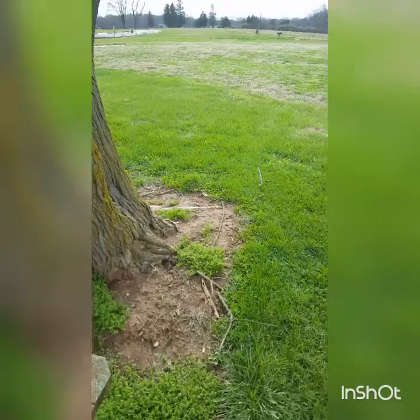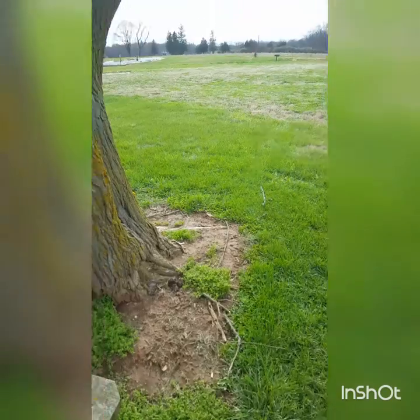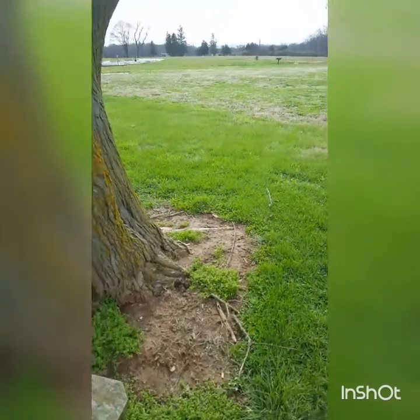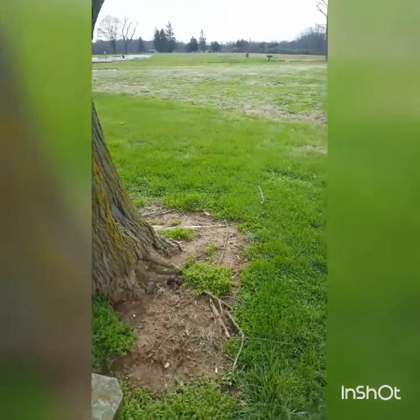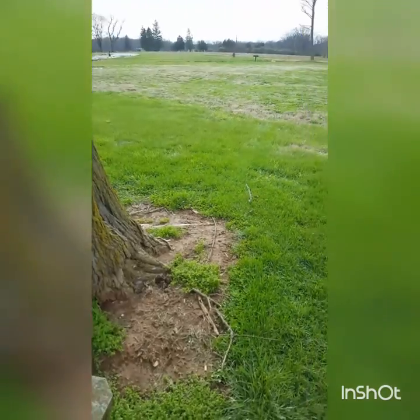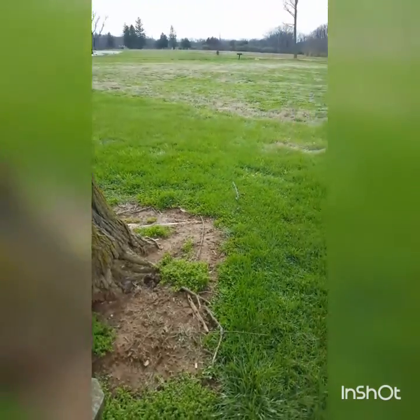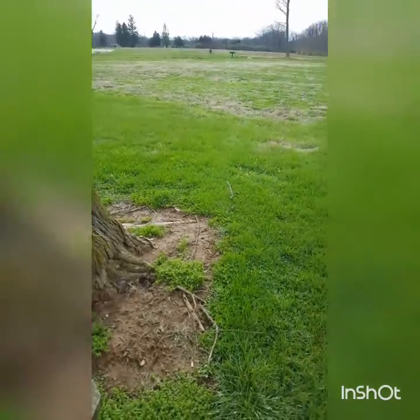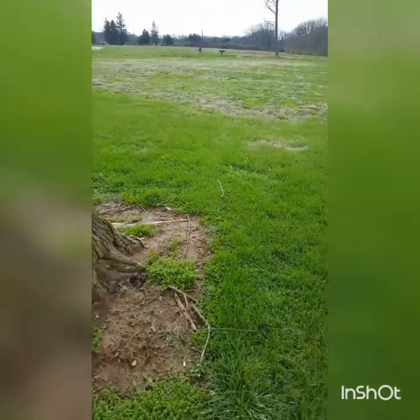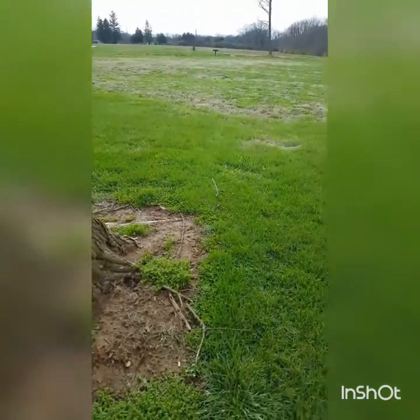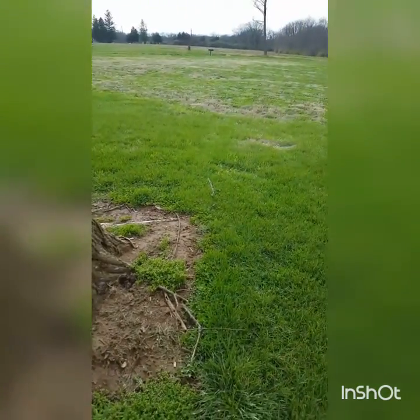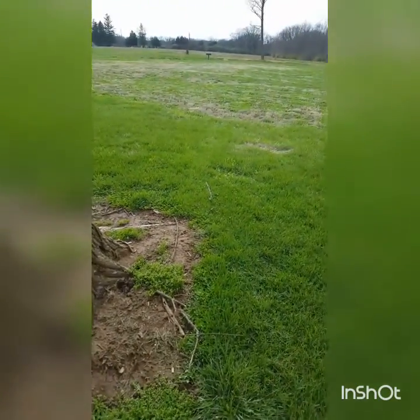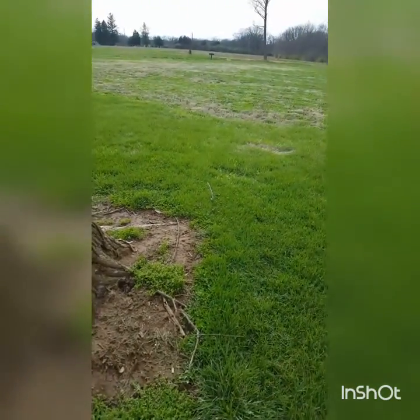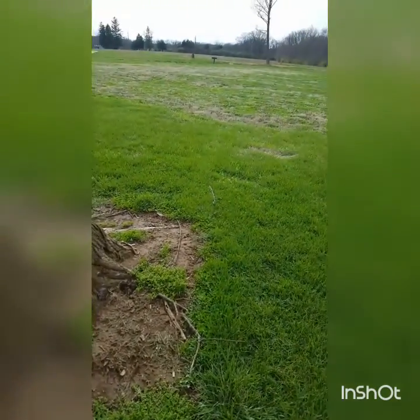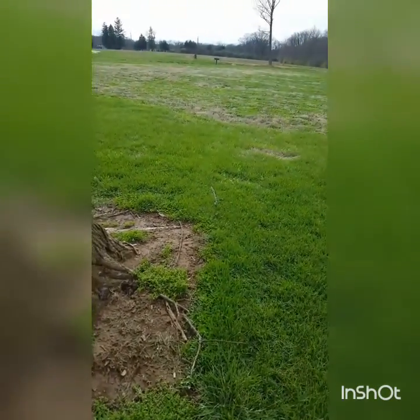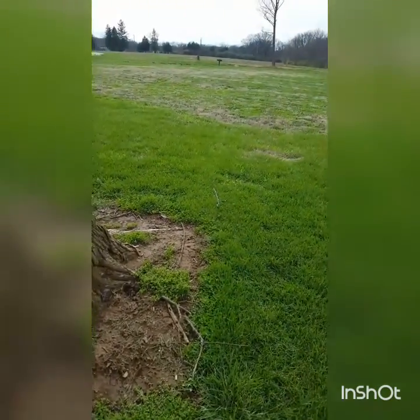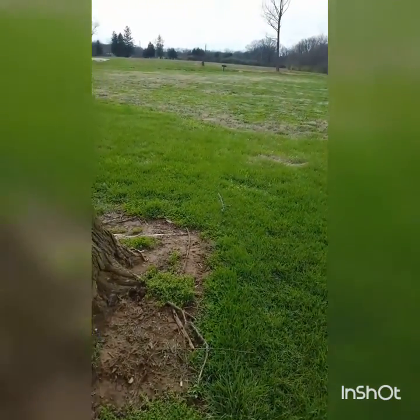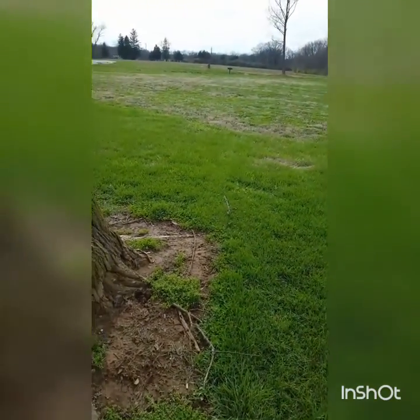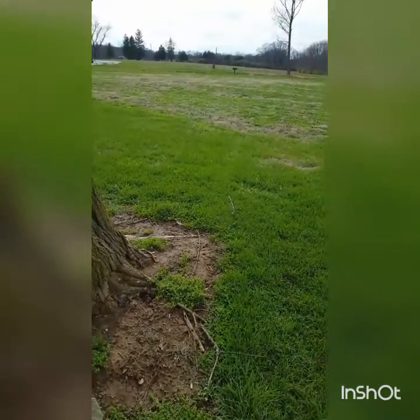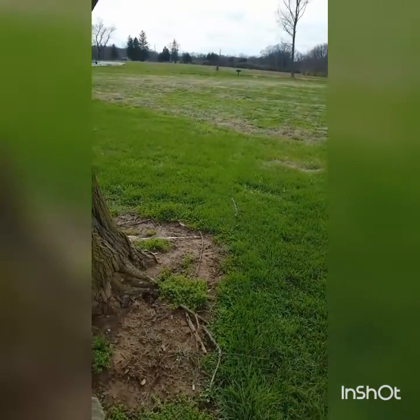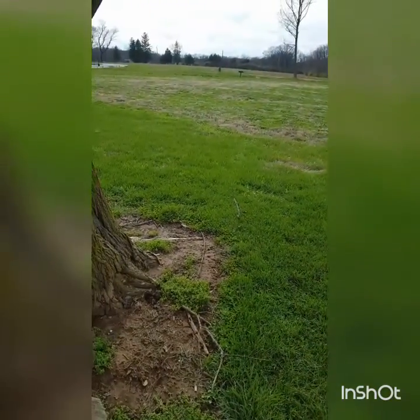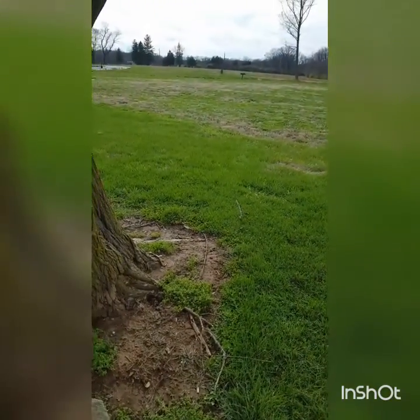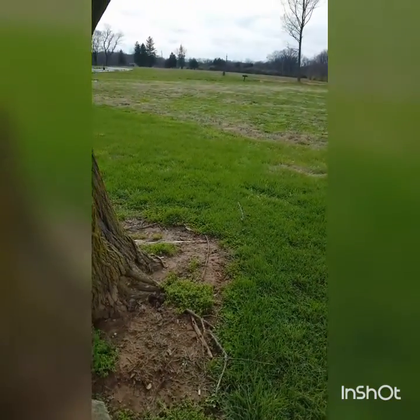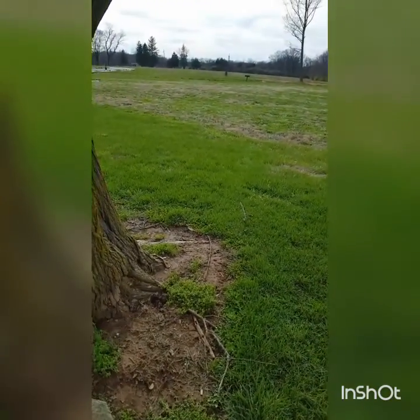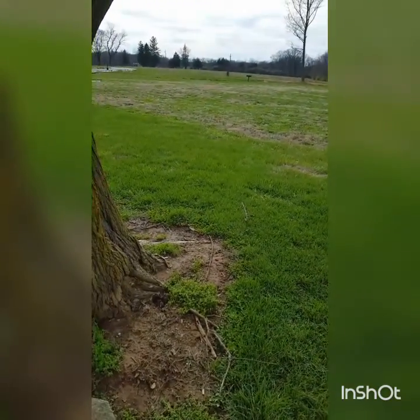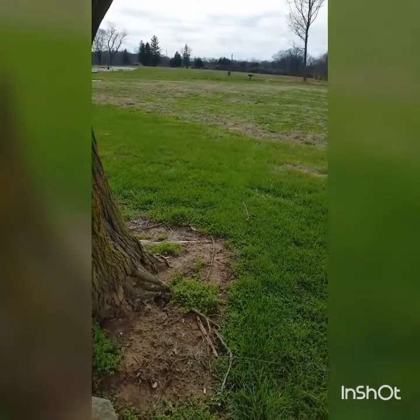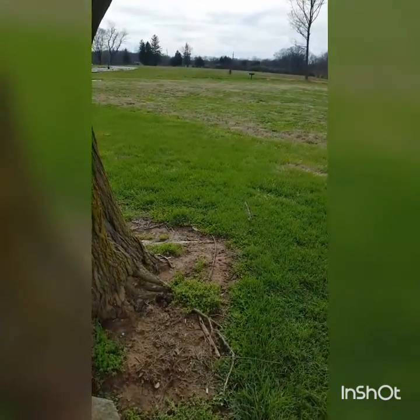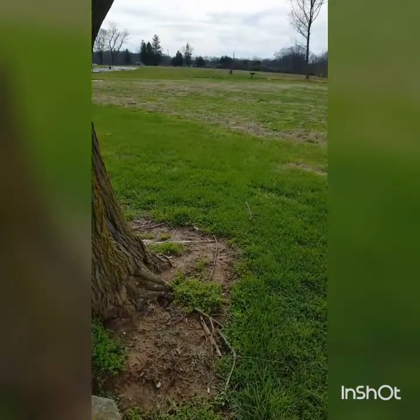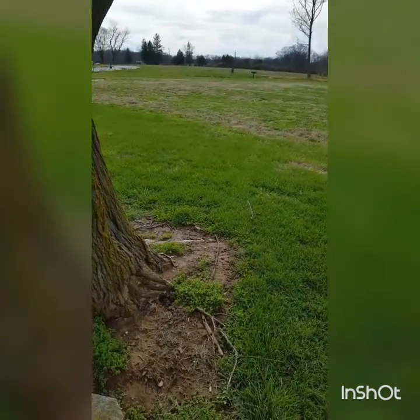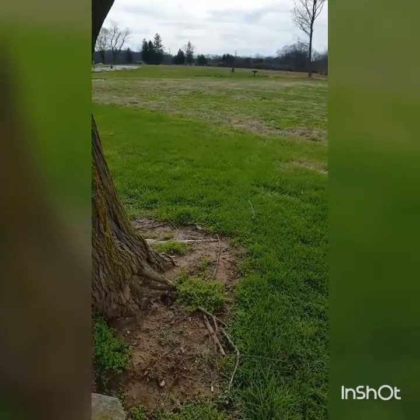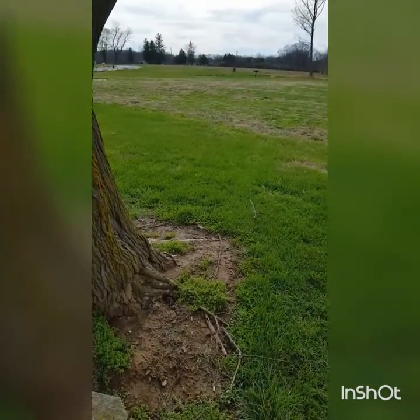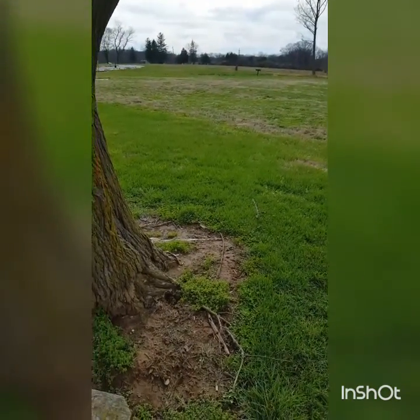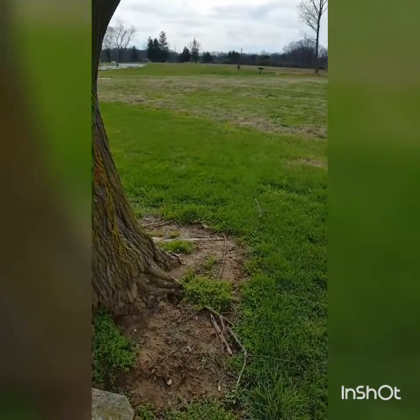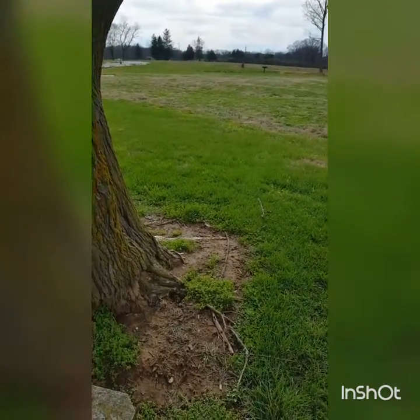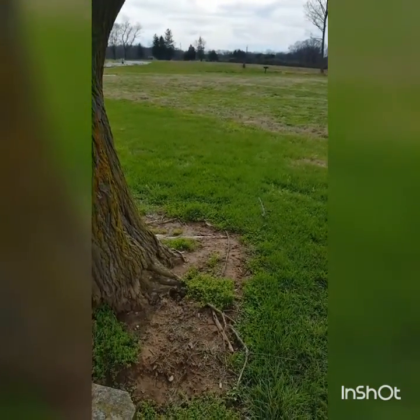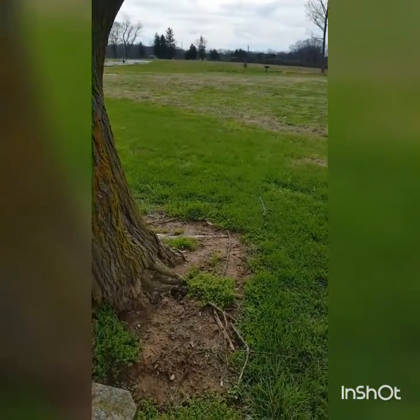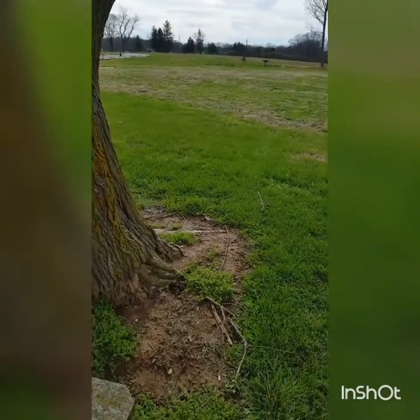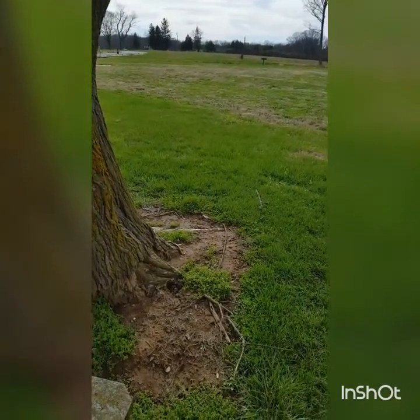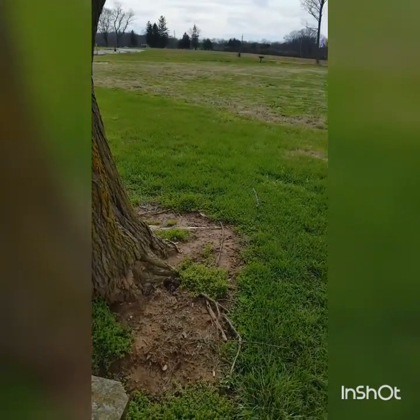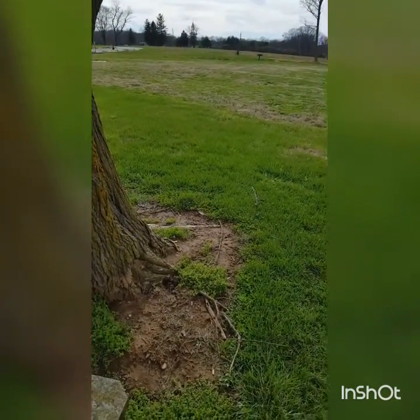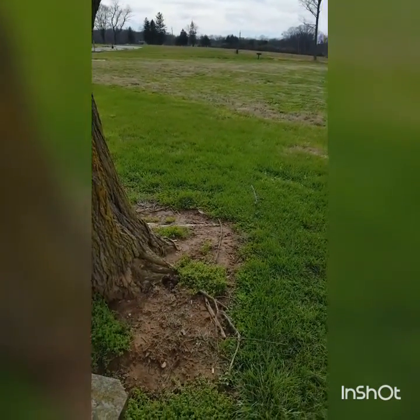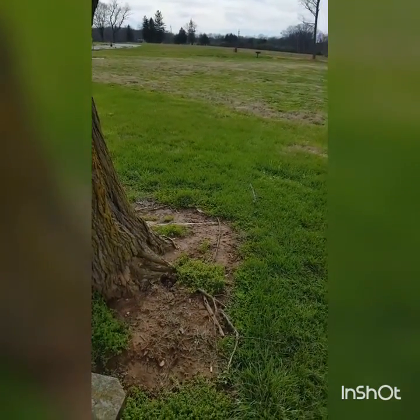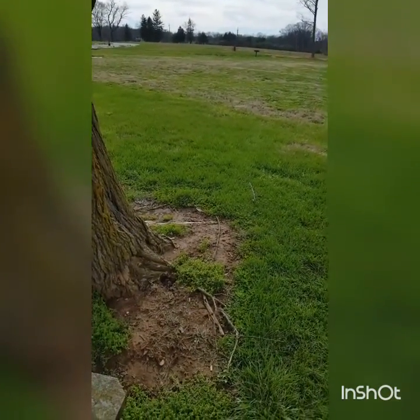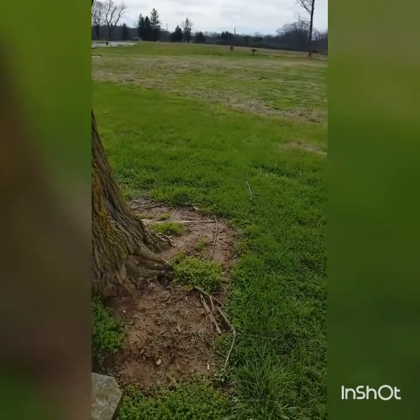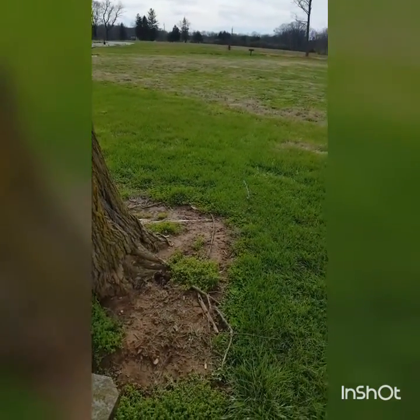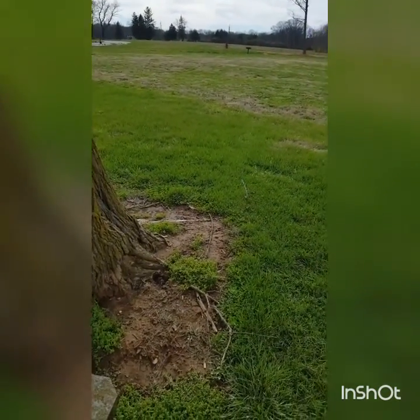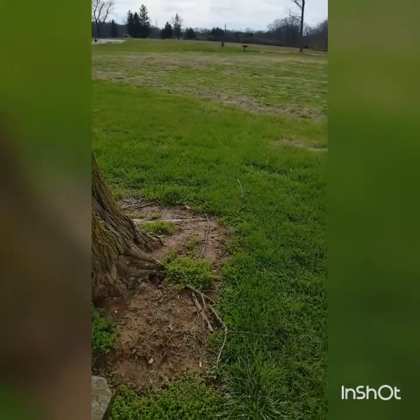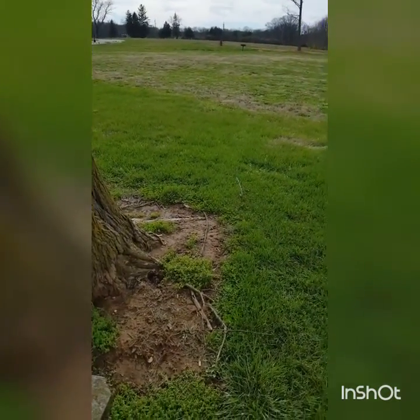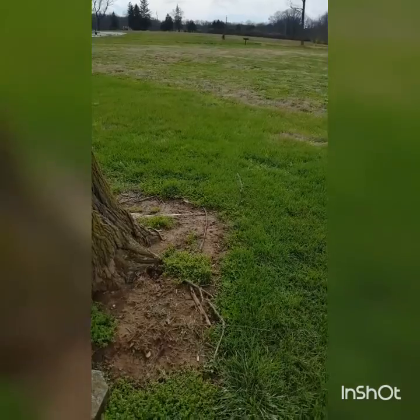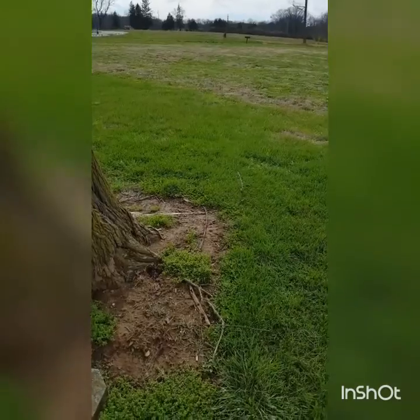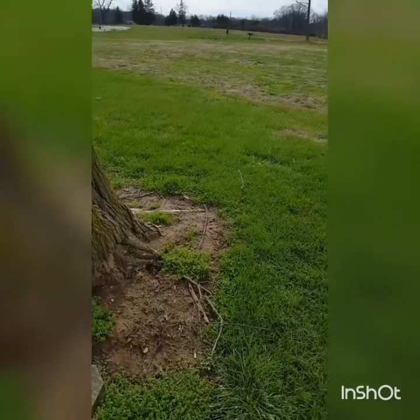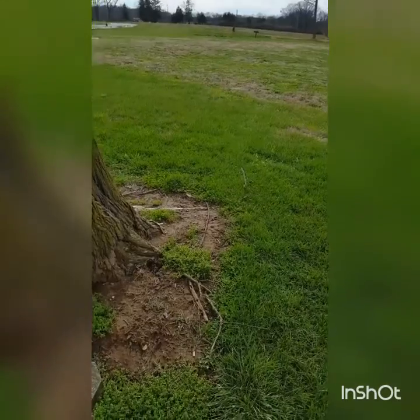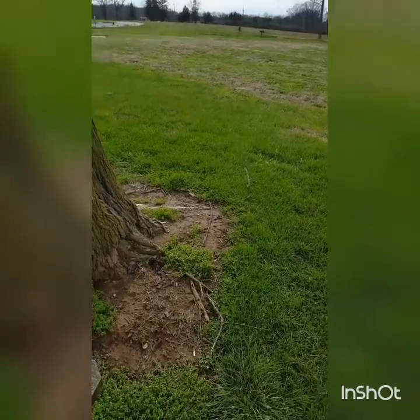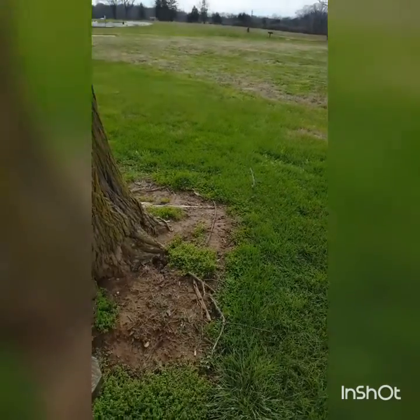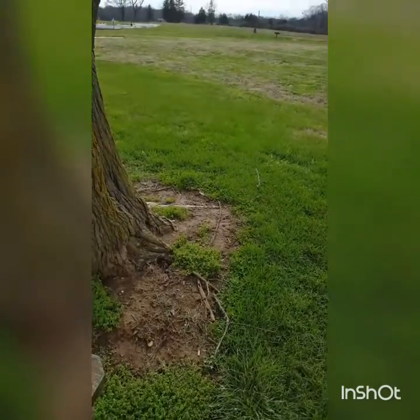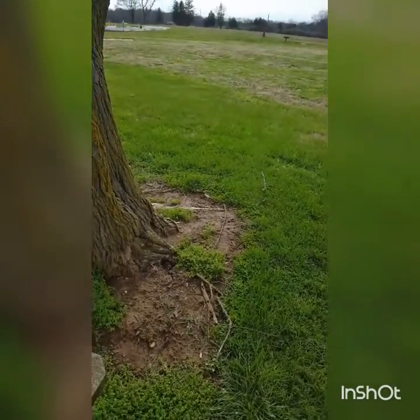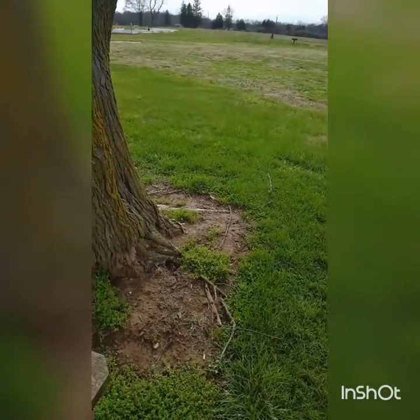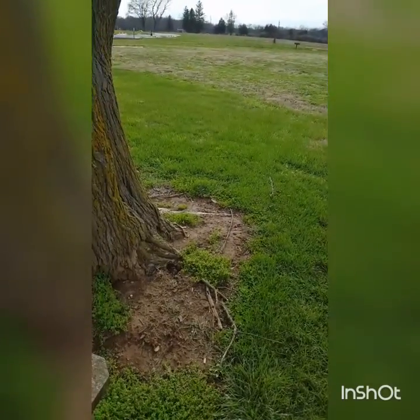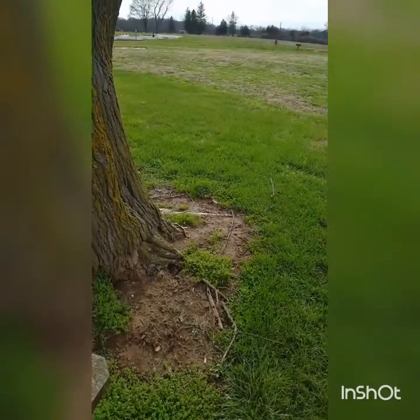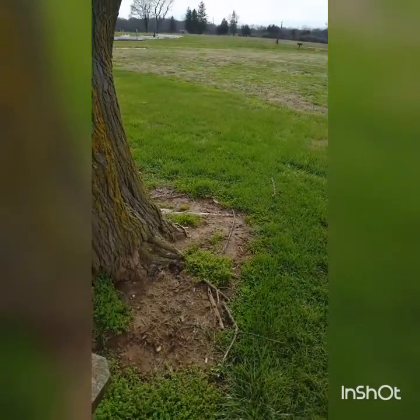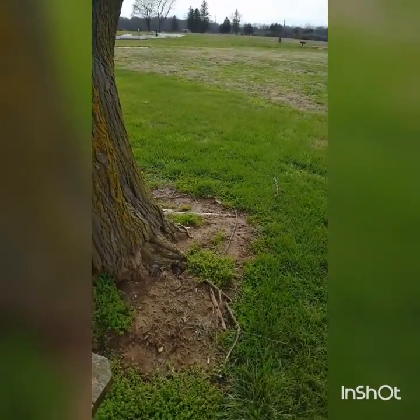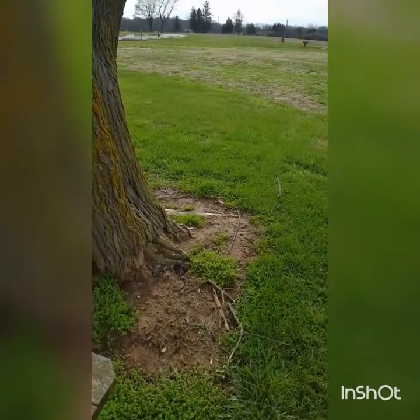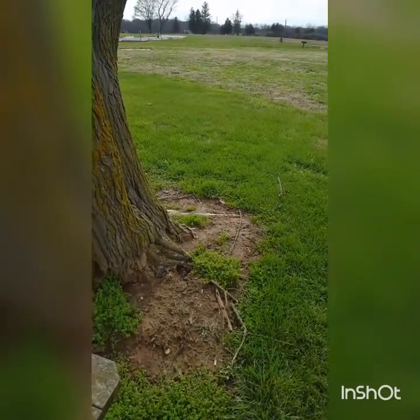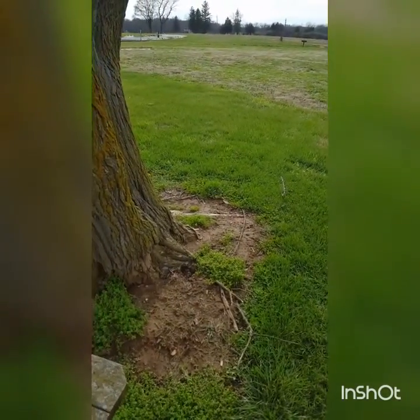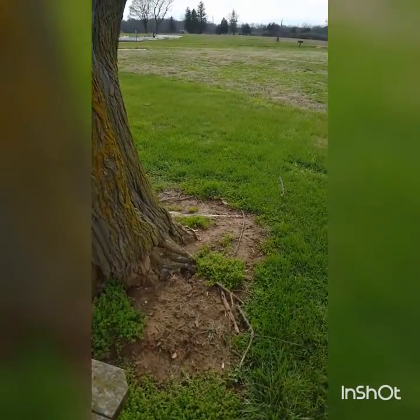Hello, MysticPoet82 here and welcome to my channel. Today we're going to look for signs of spring.